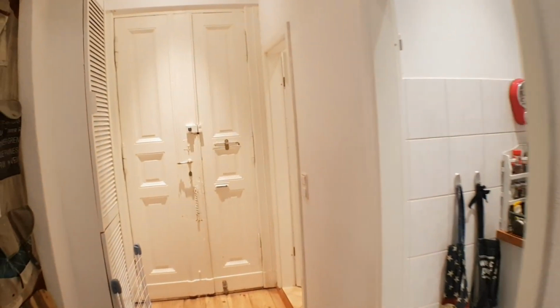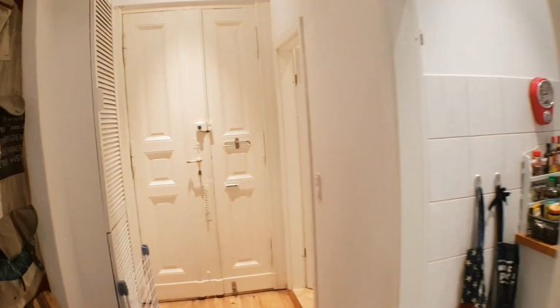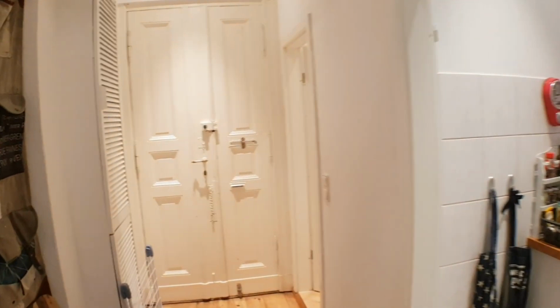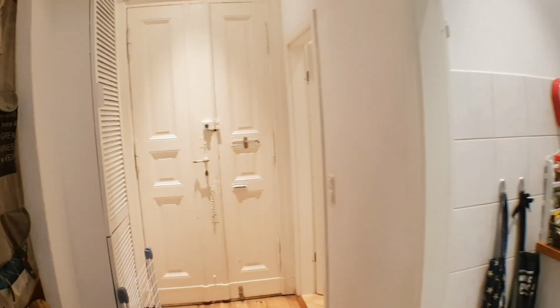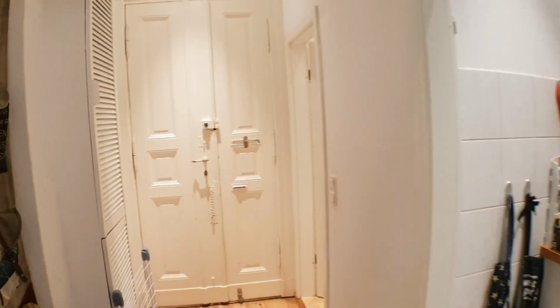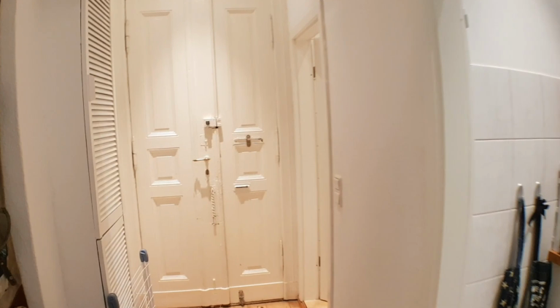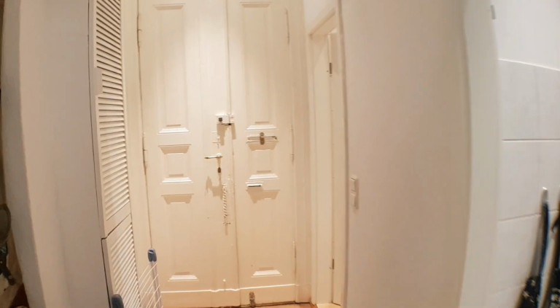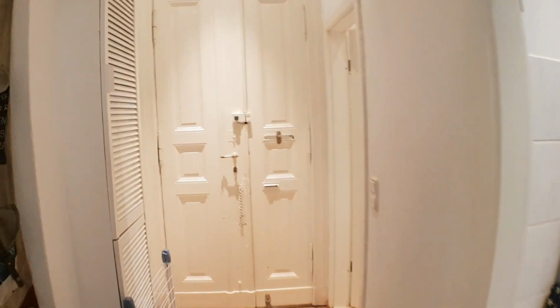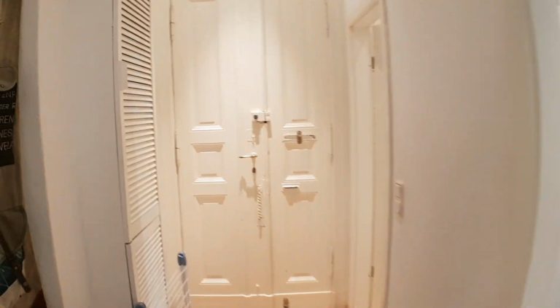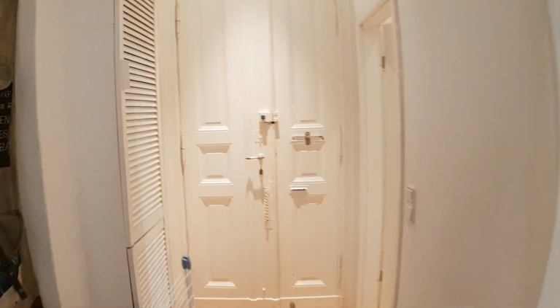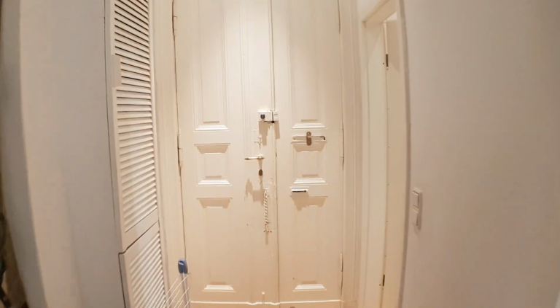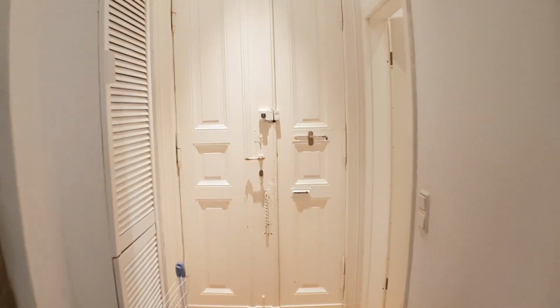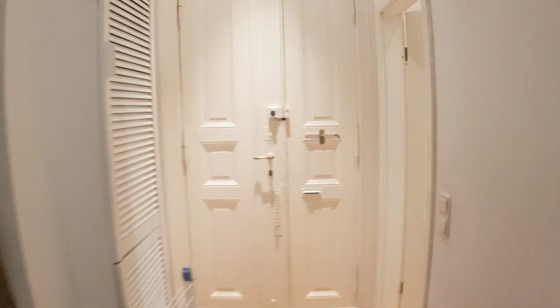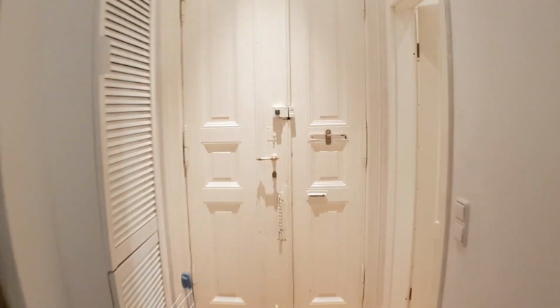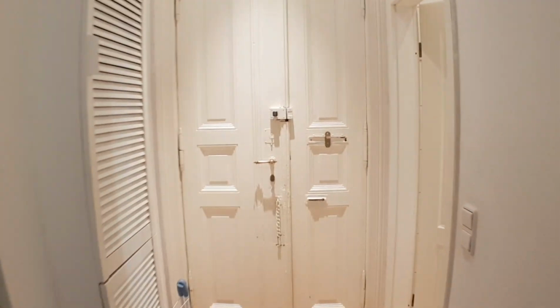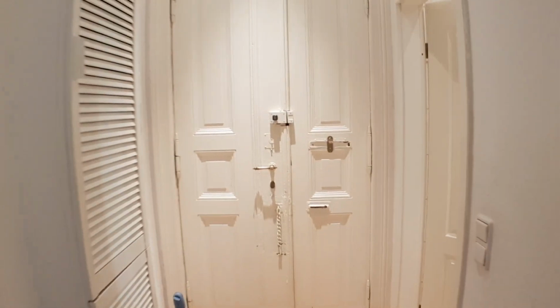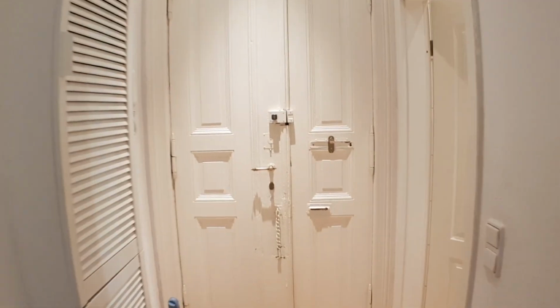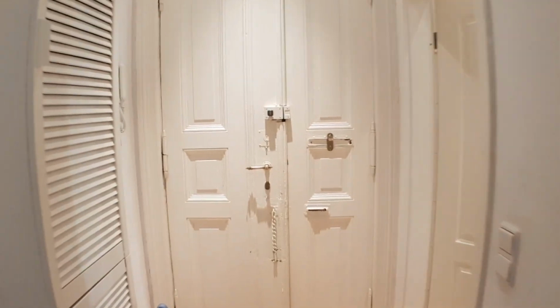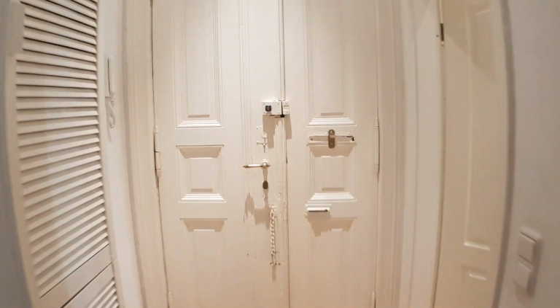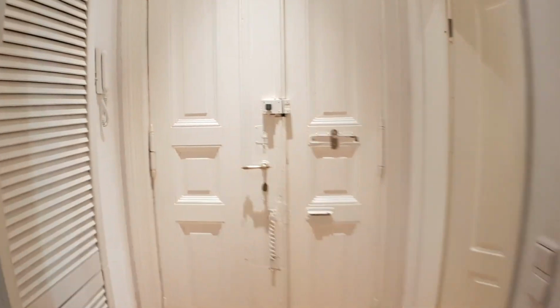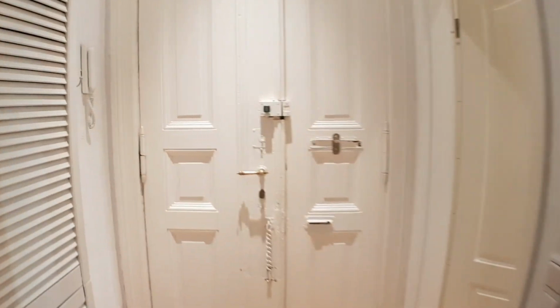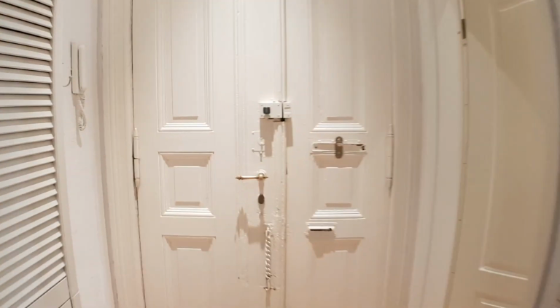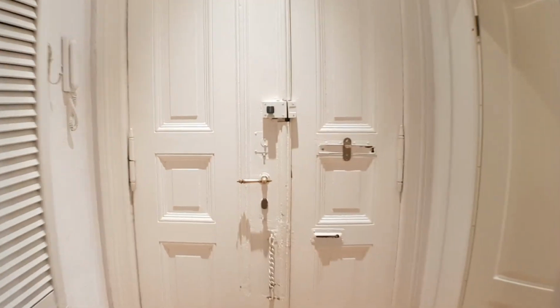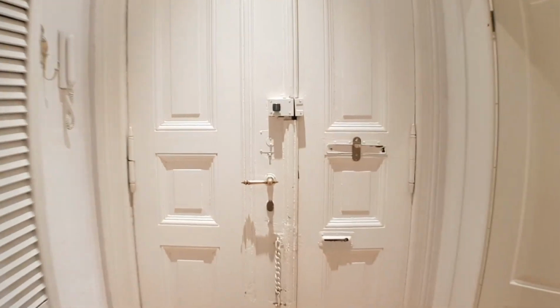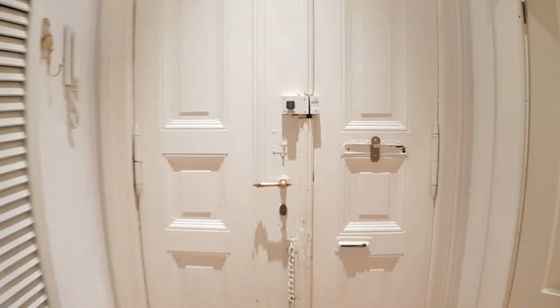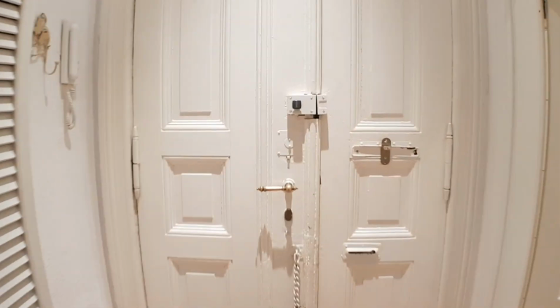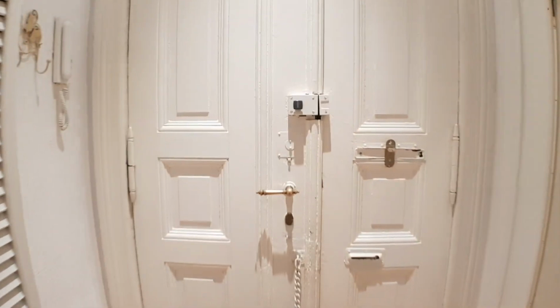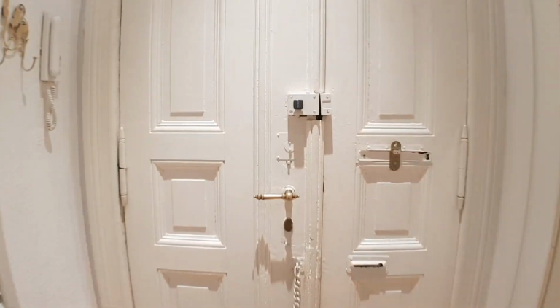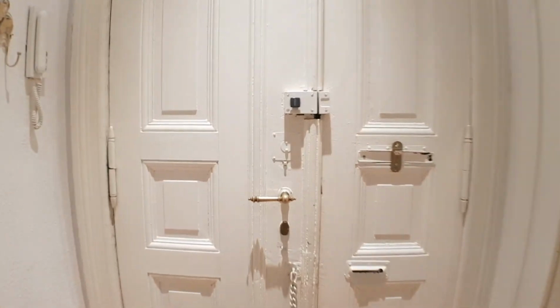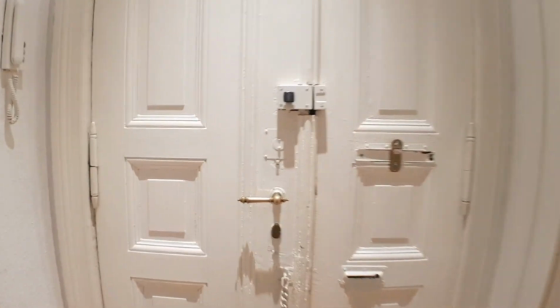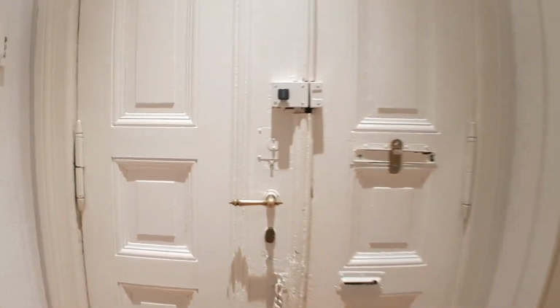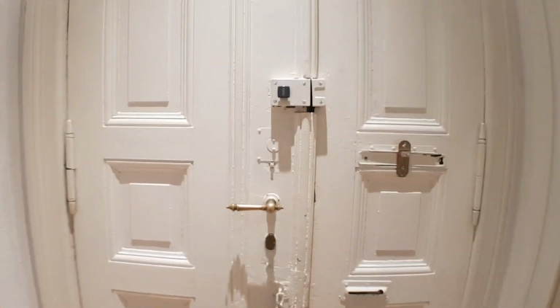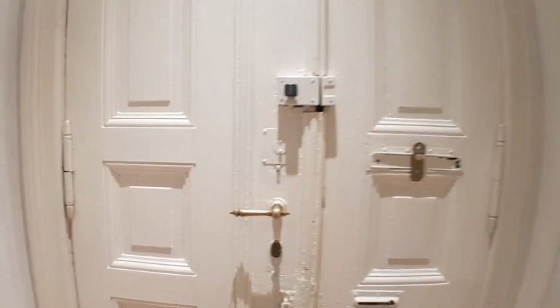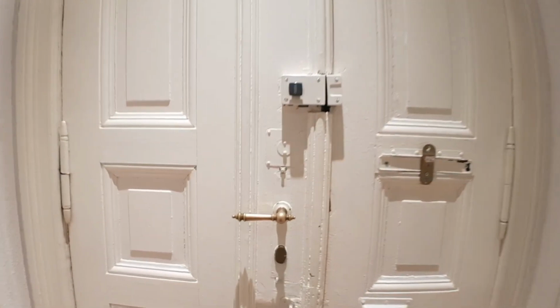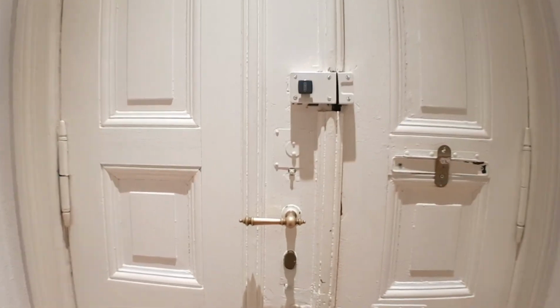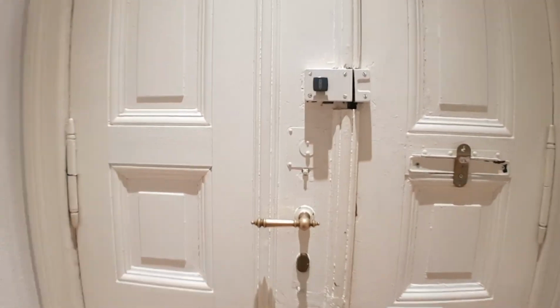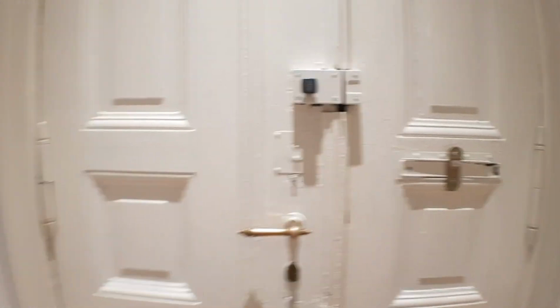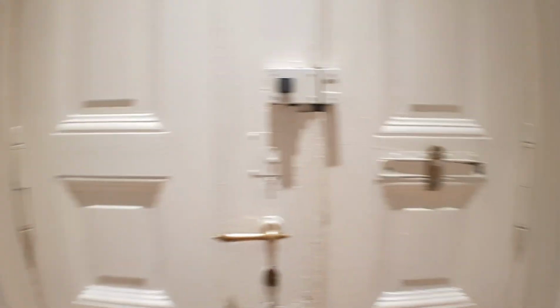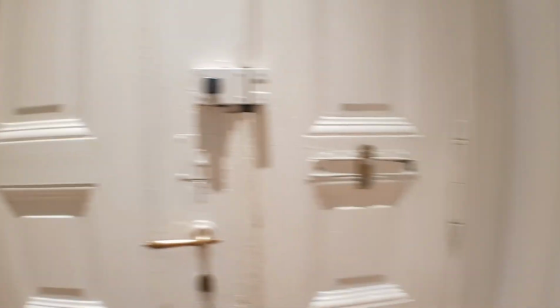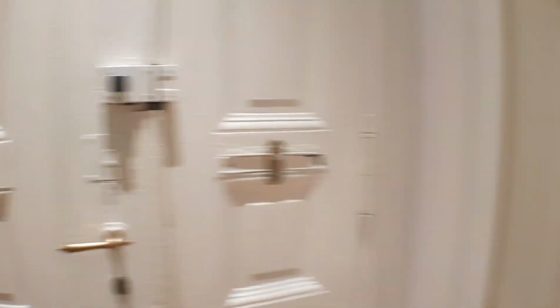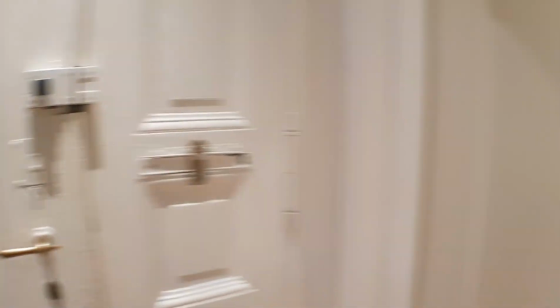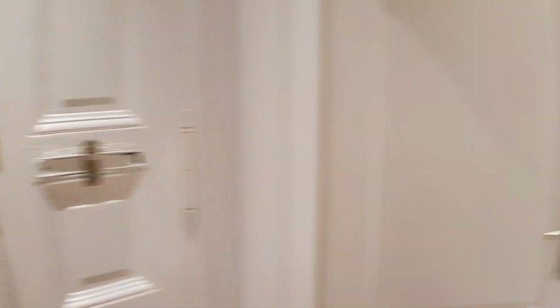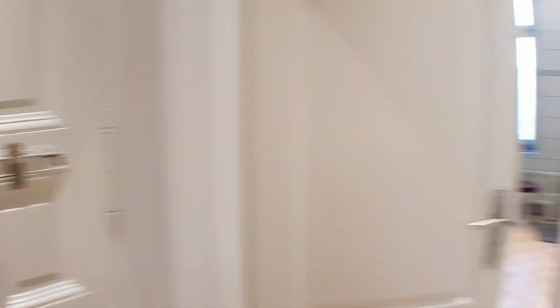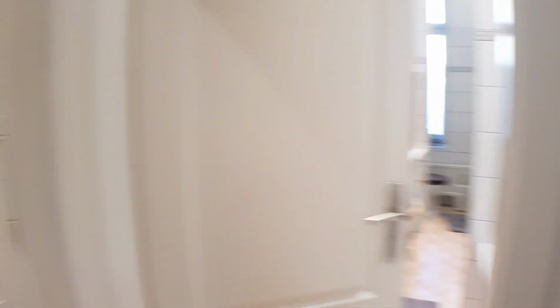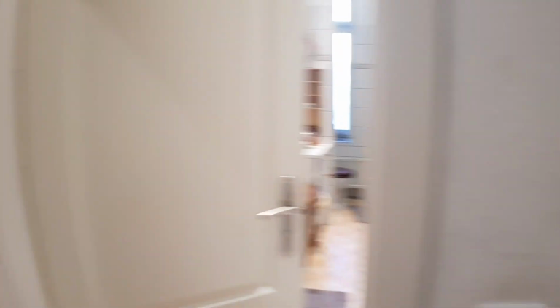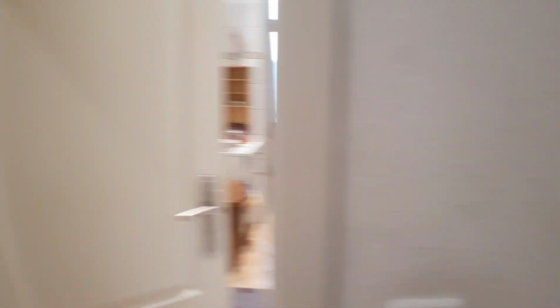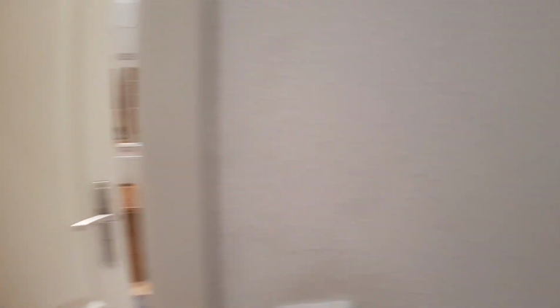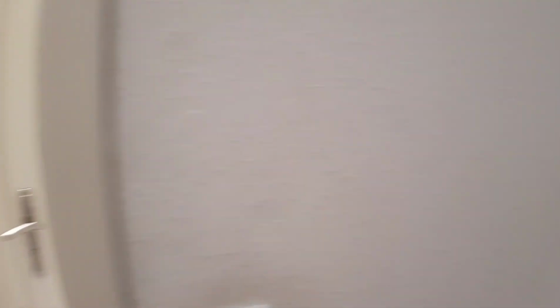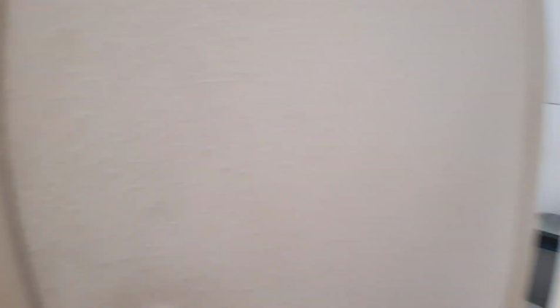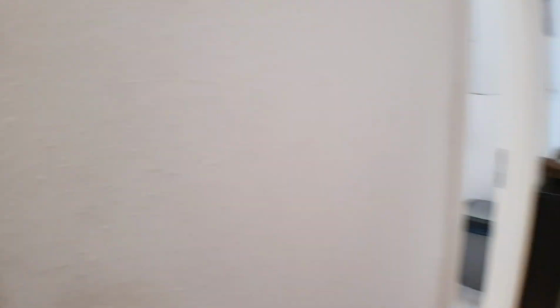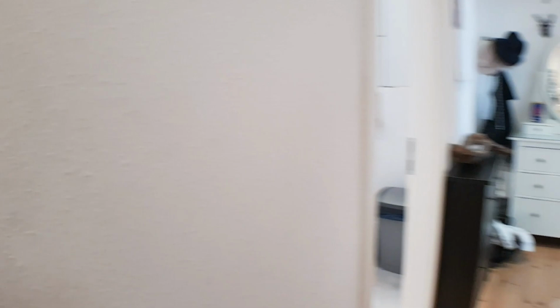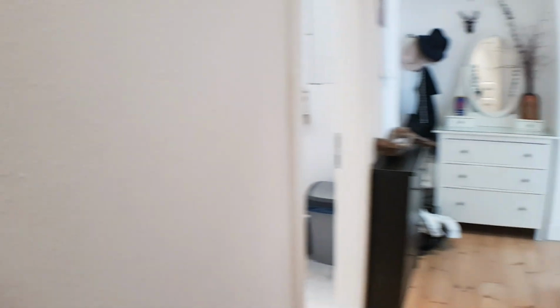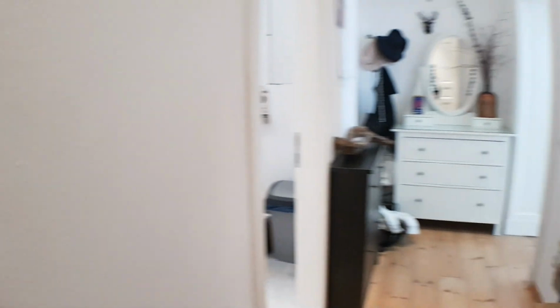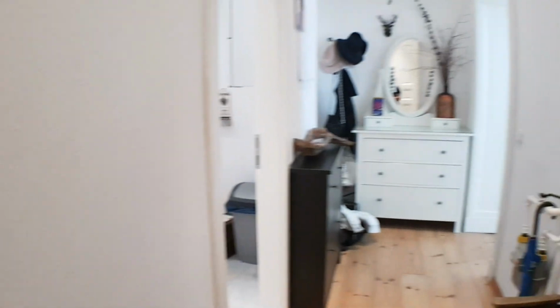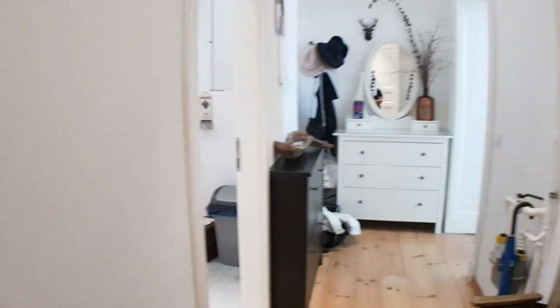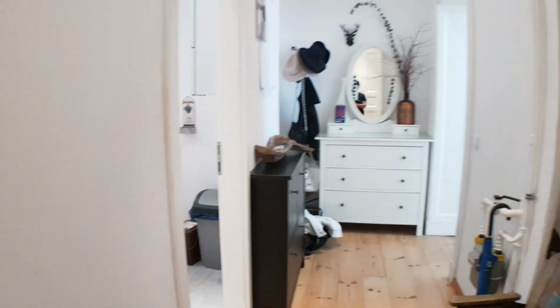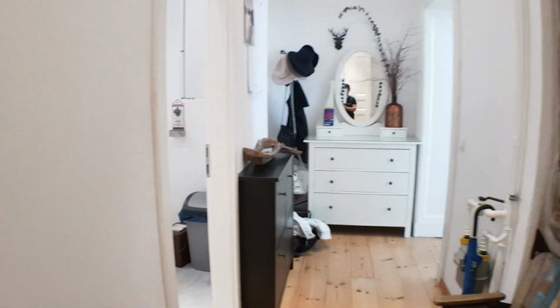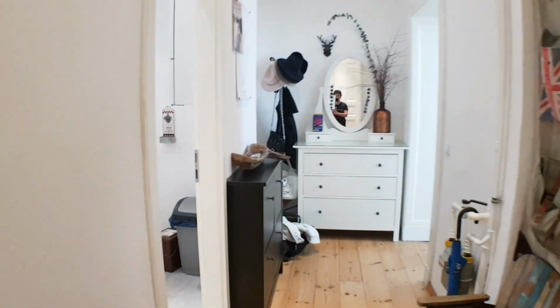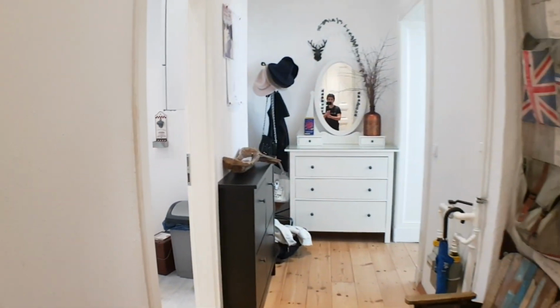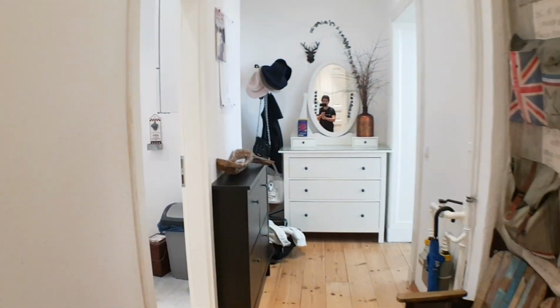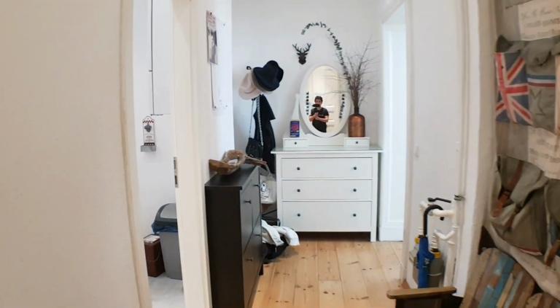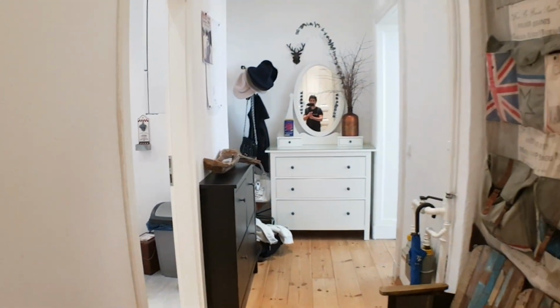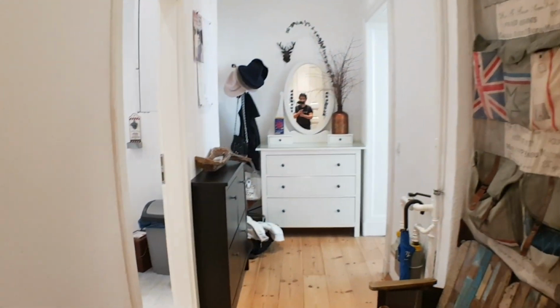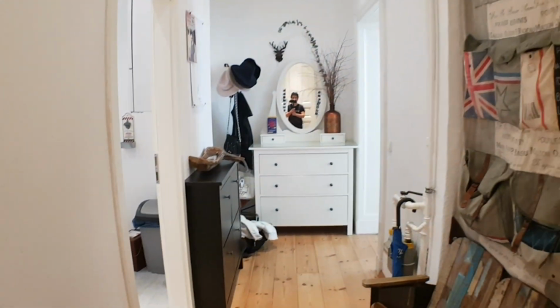Here is the main door, the entrance, and this is the corridor.